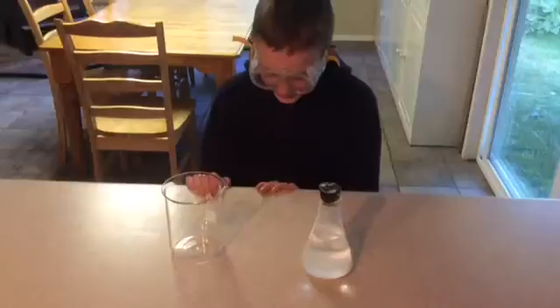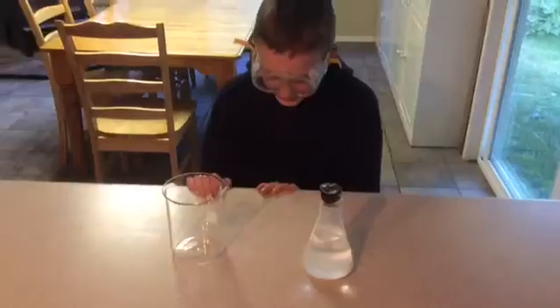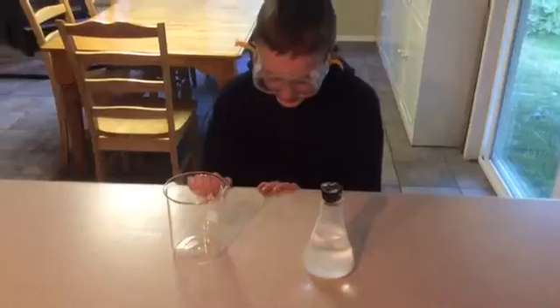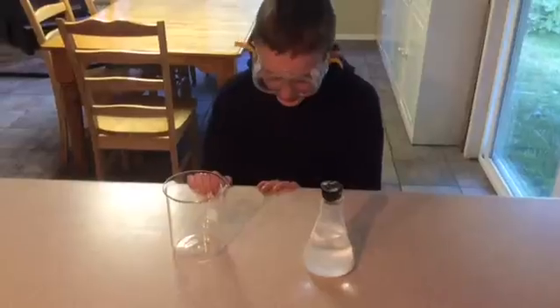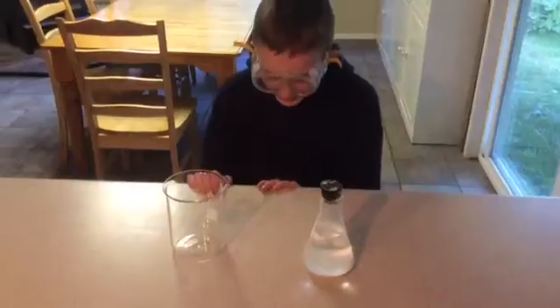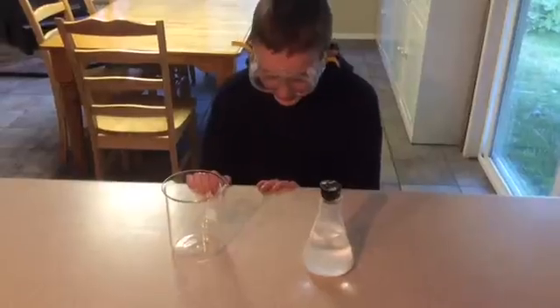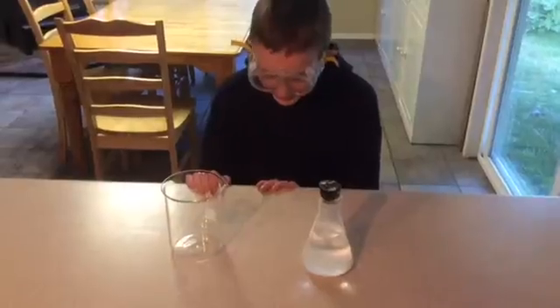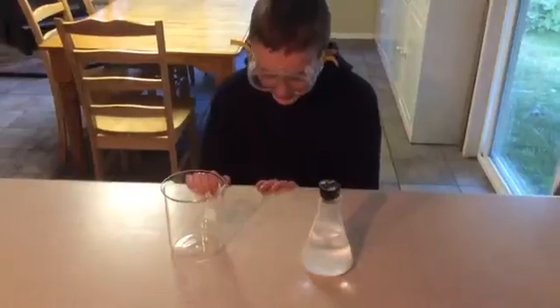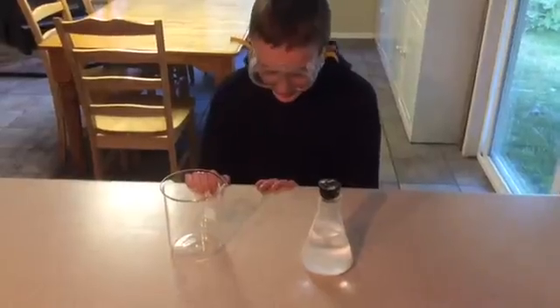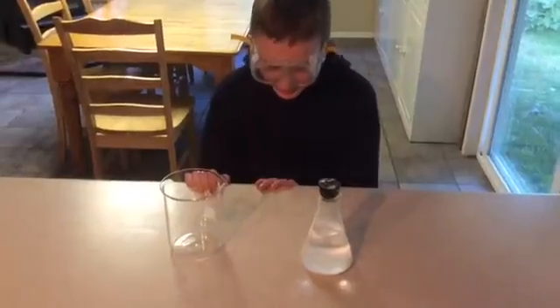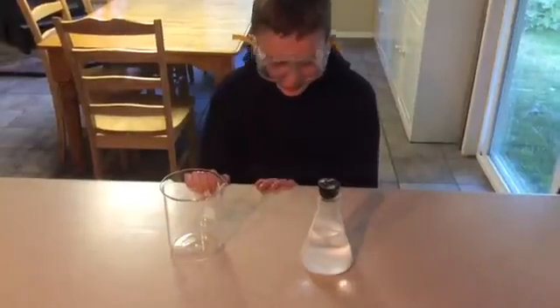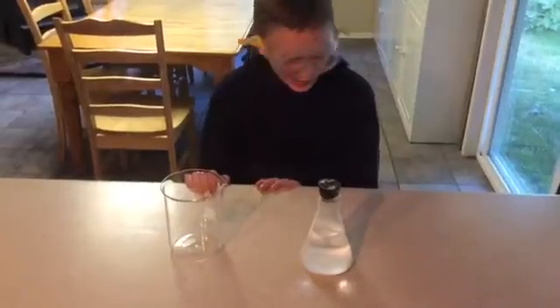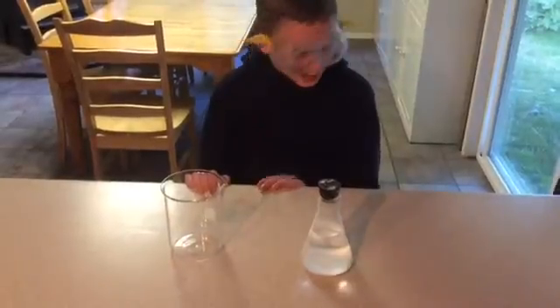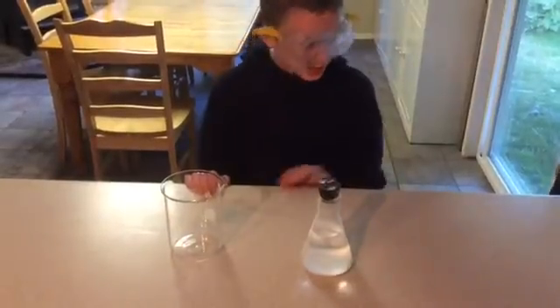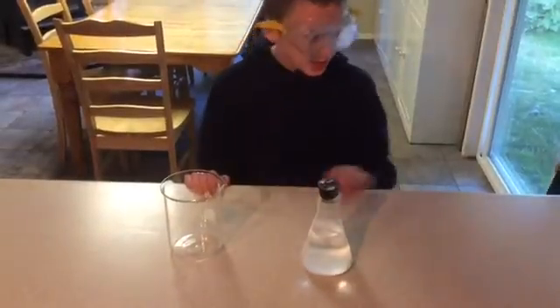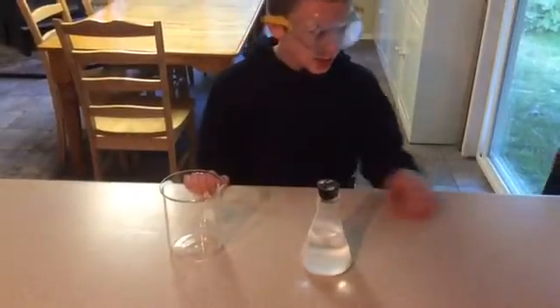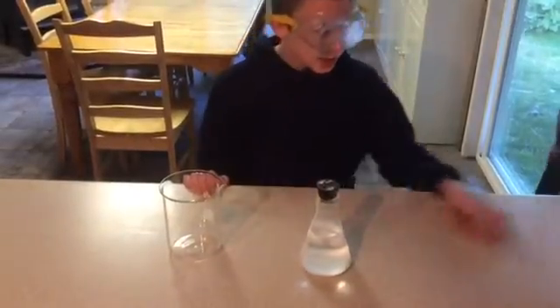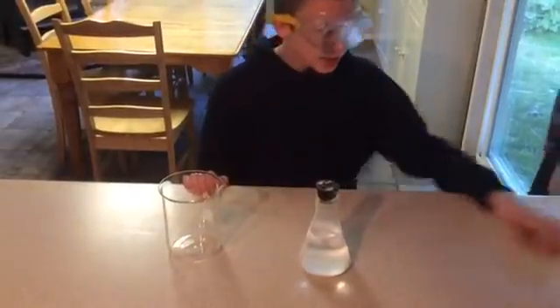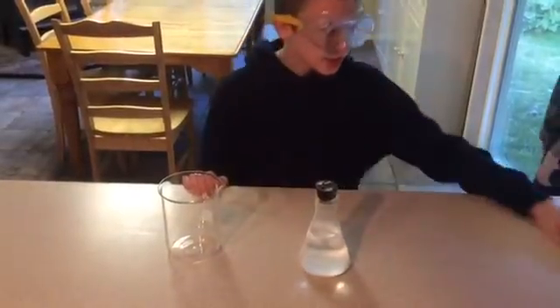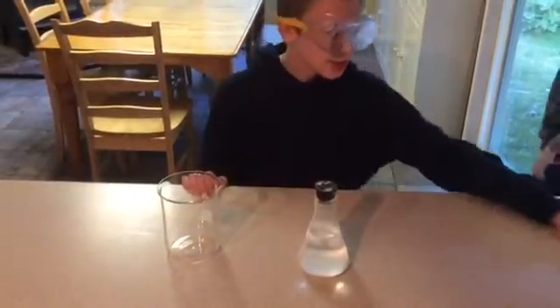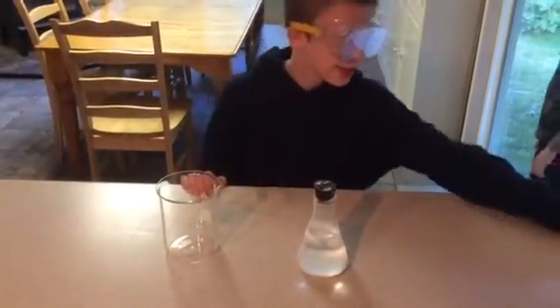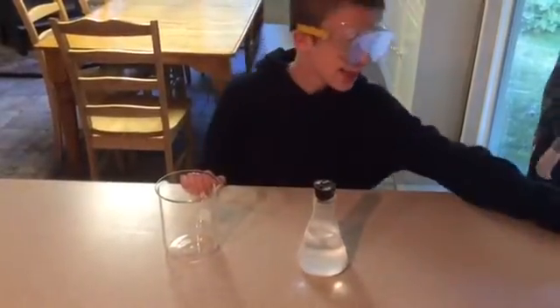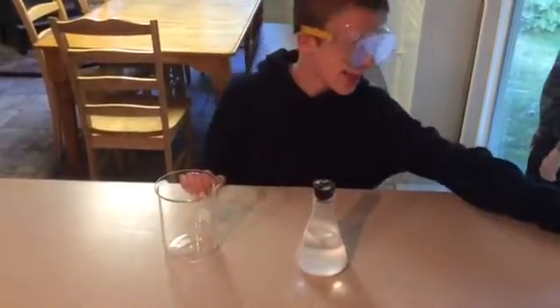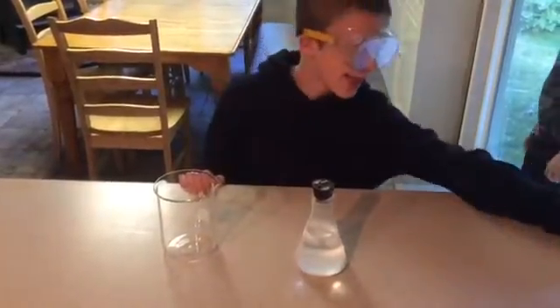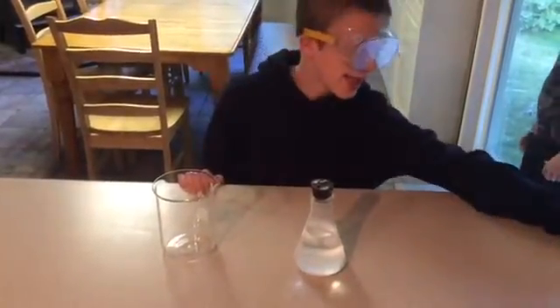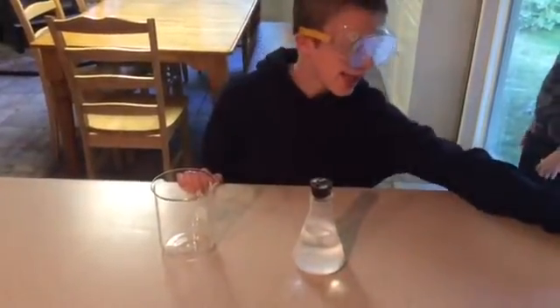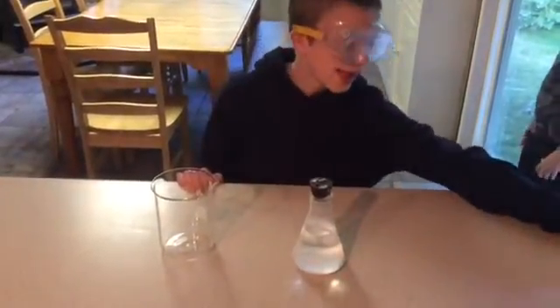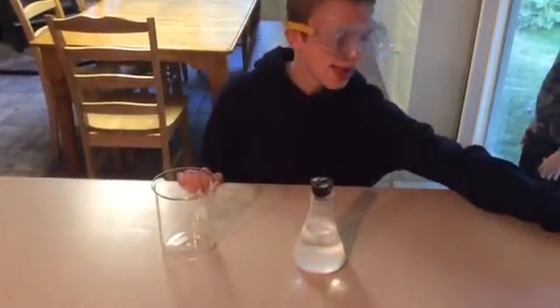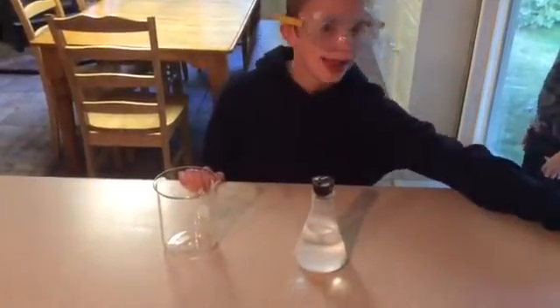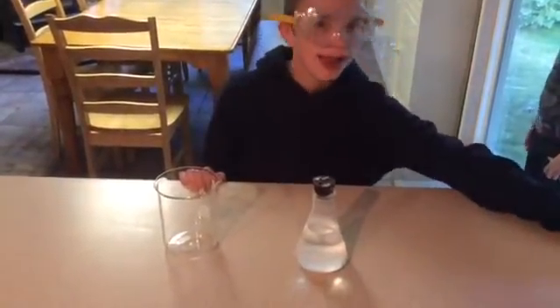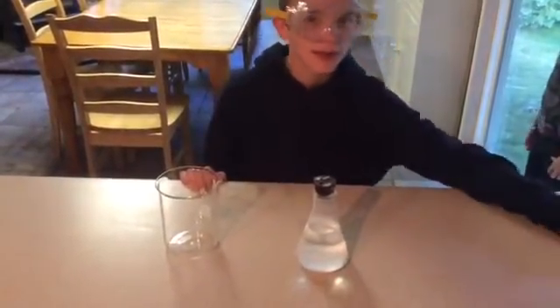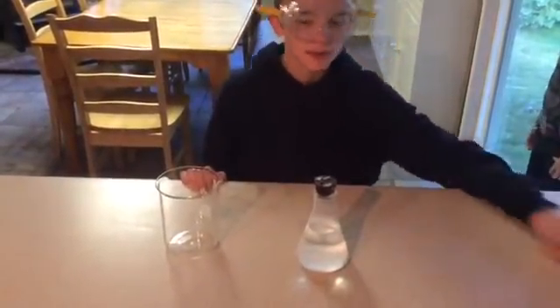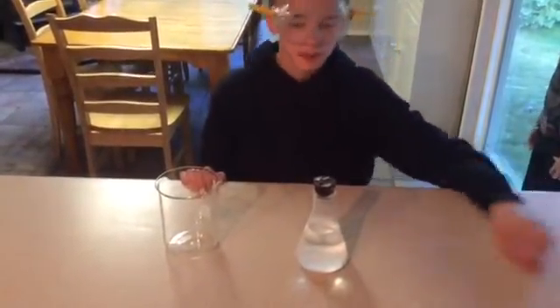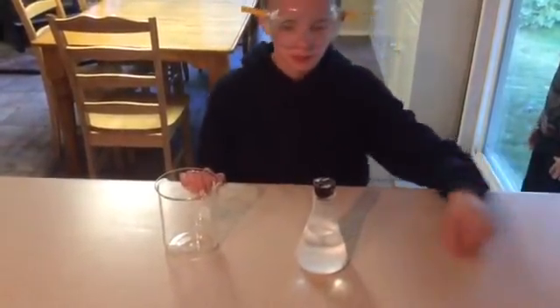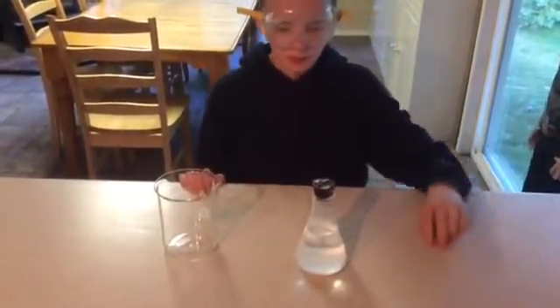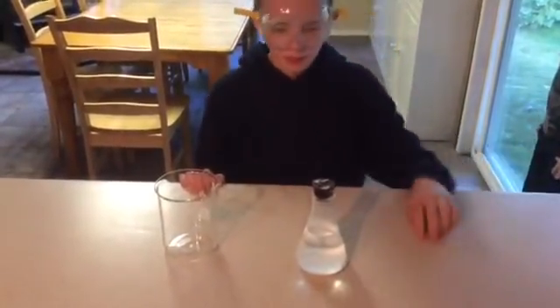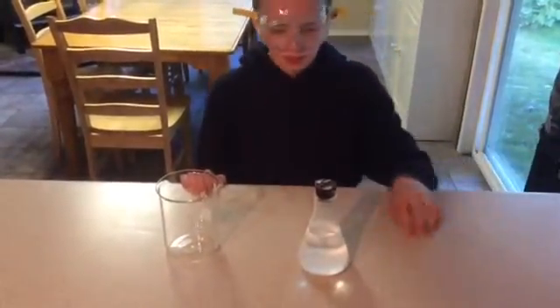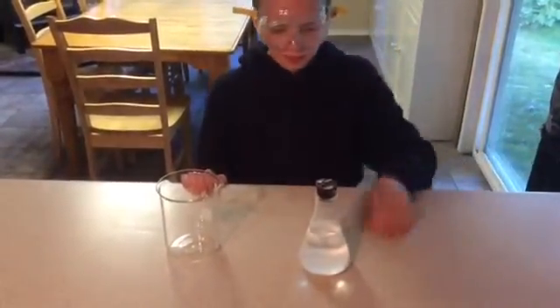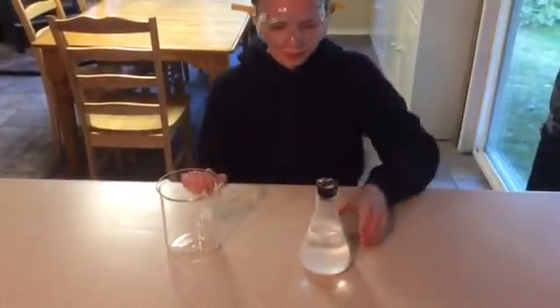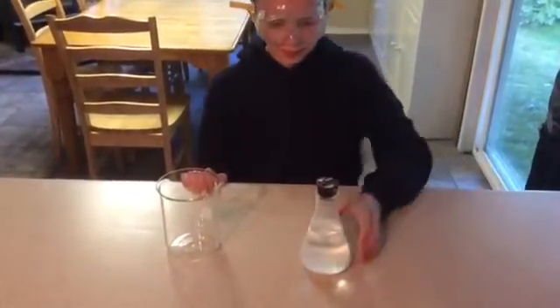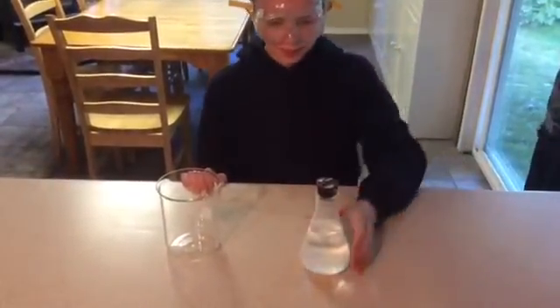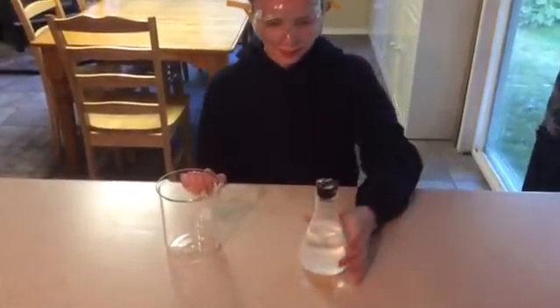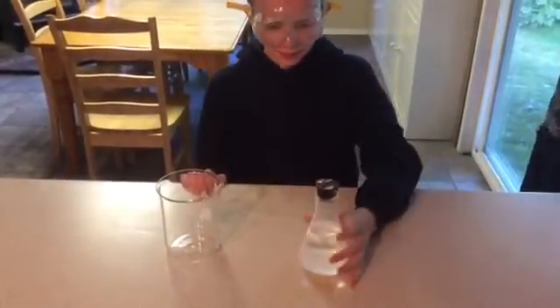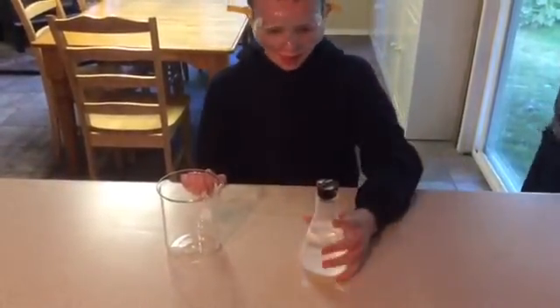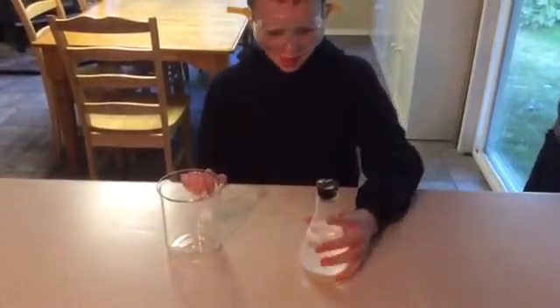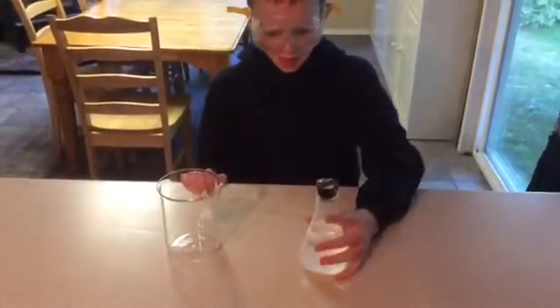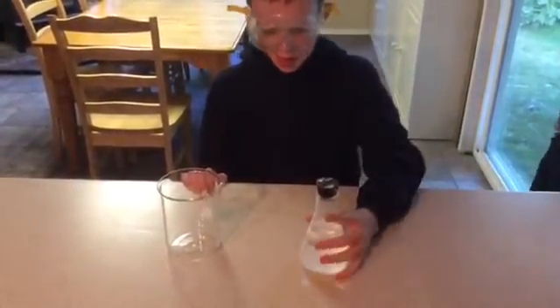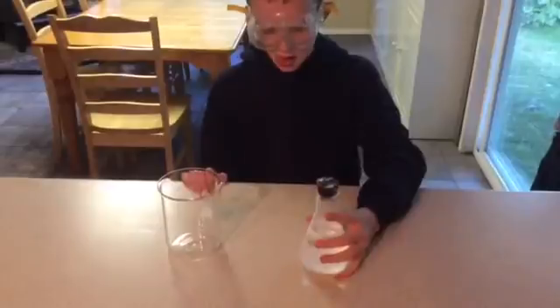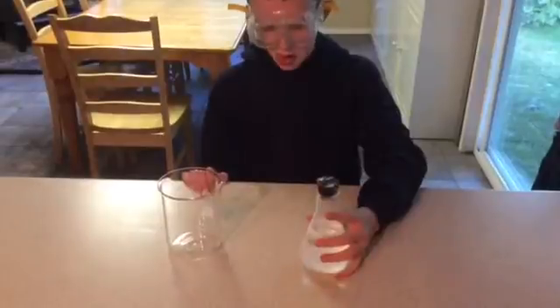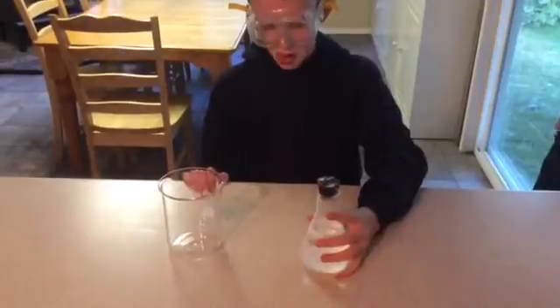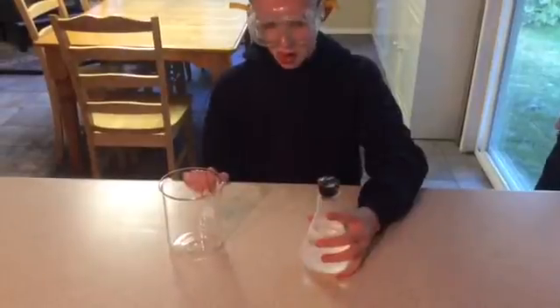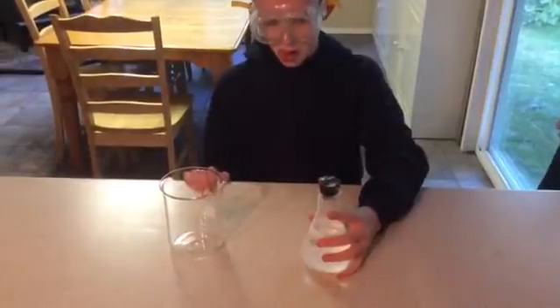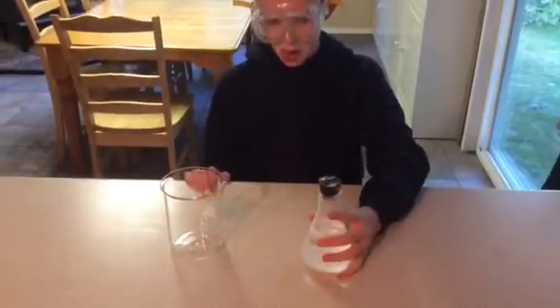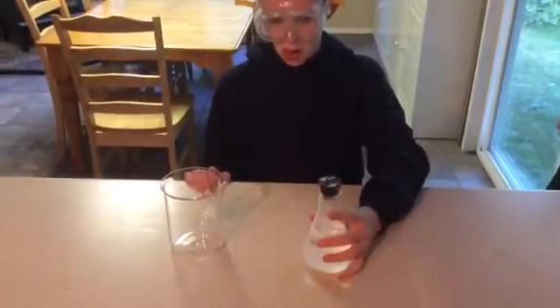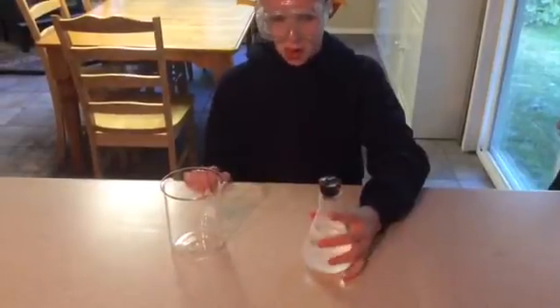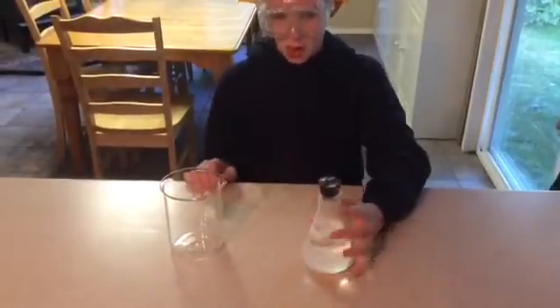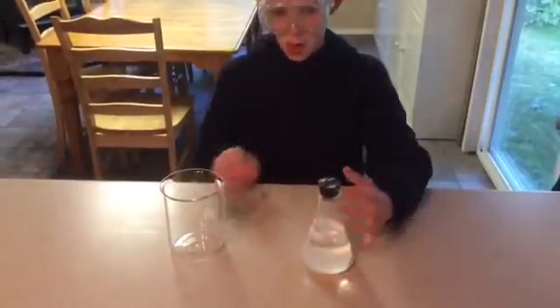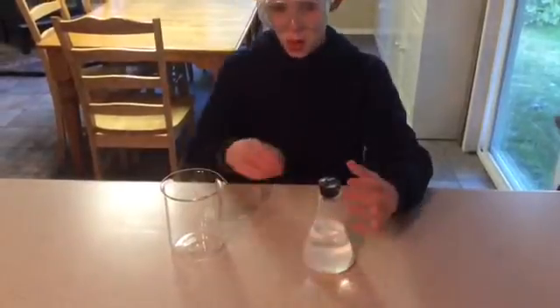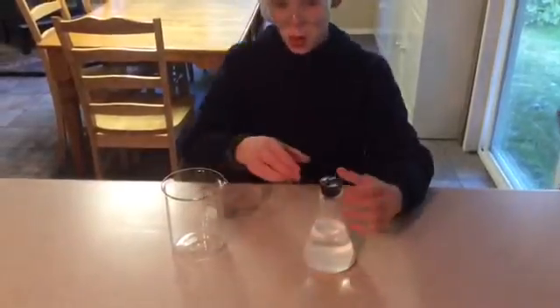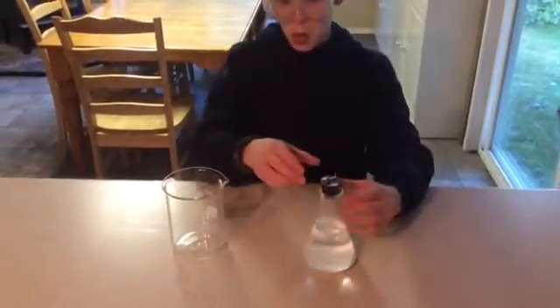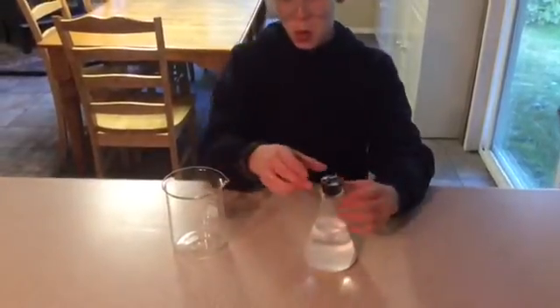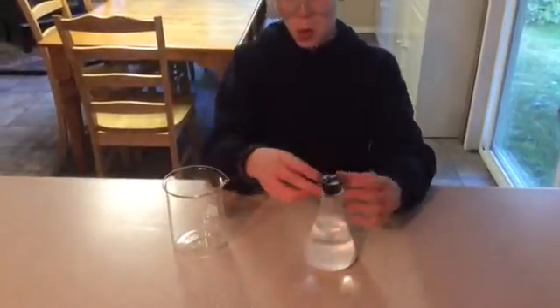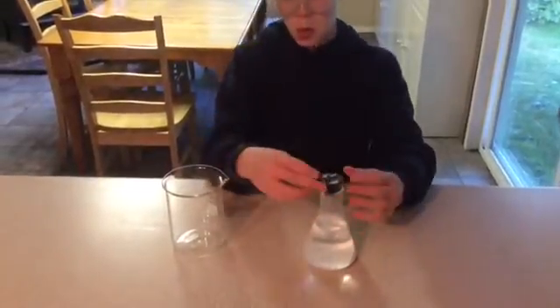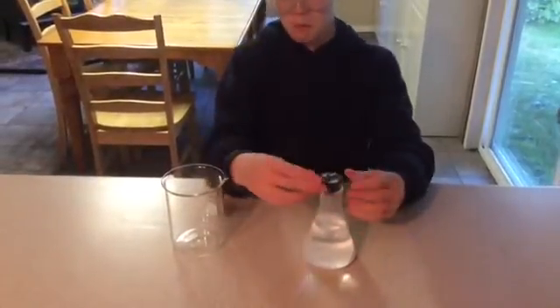Hi, this is Michelle from Layers of Learning. Today we are going to show you how to decant a liquid in chemistry.